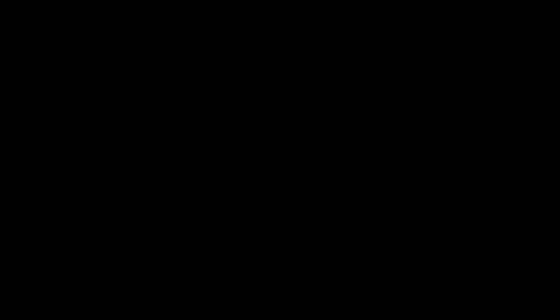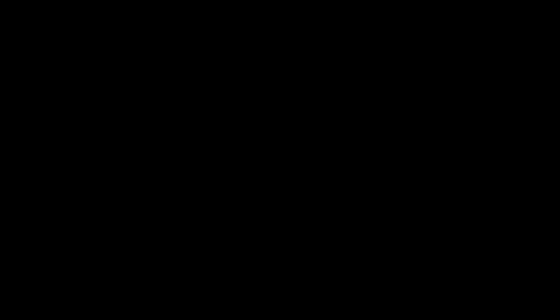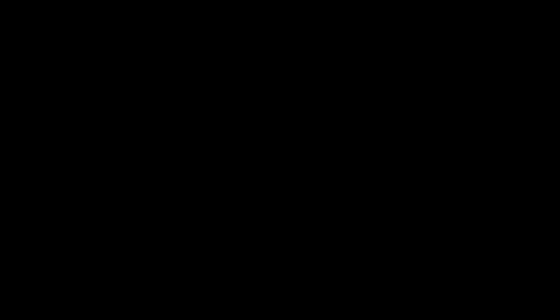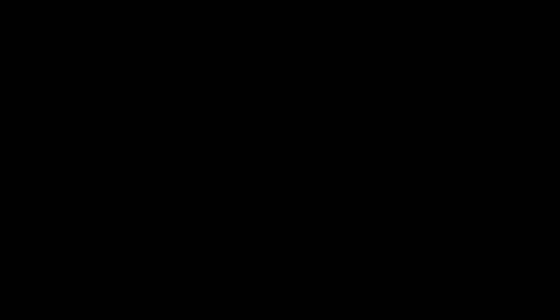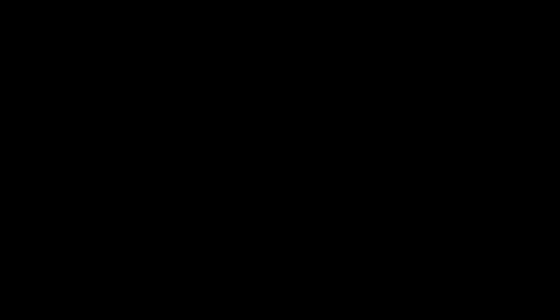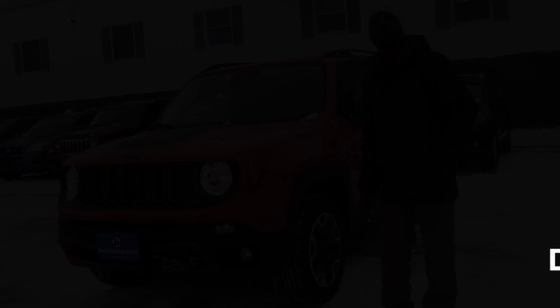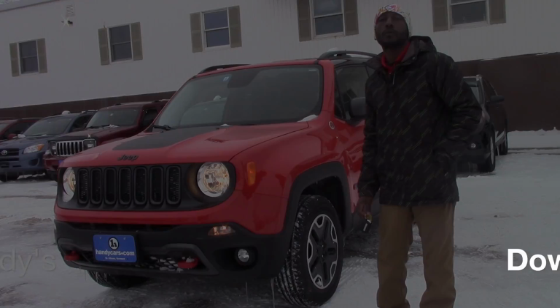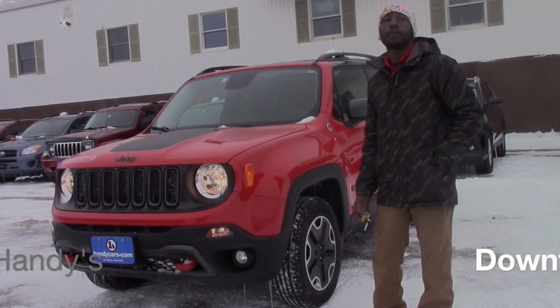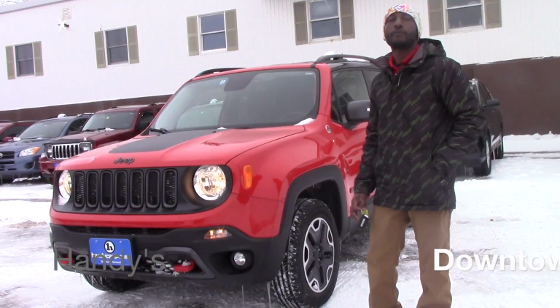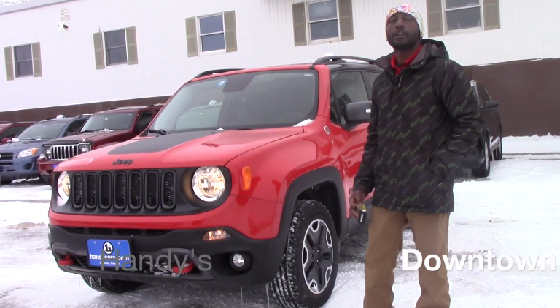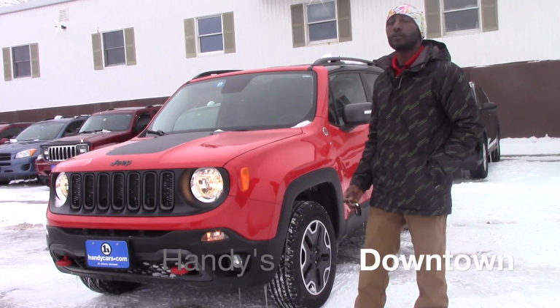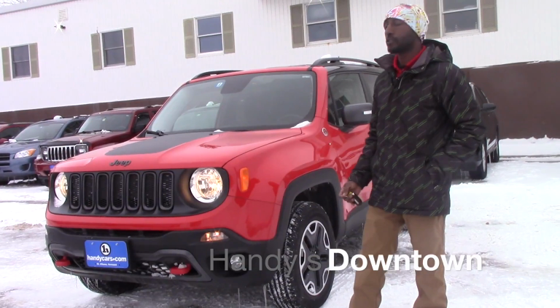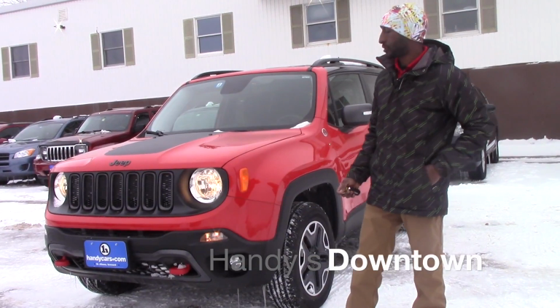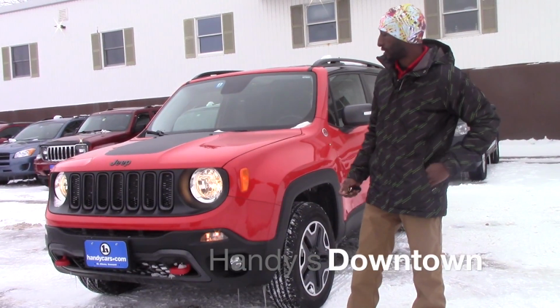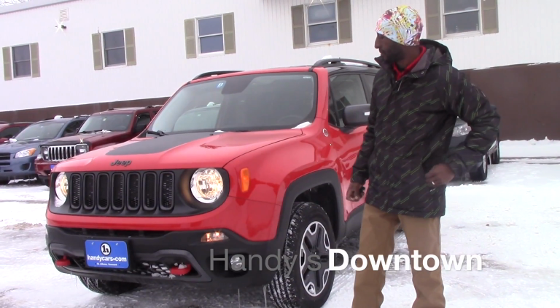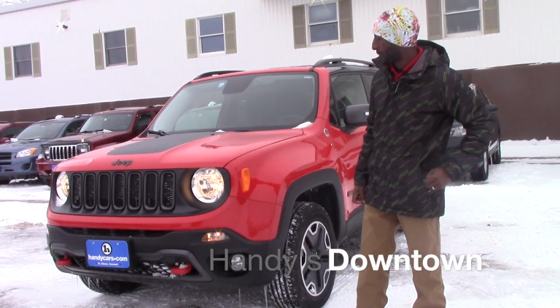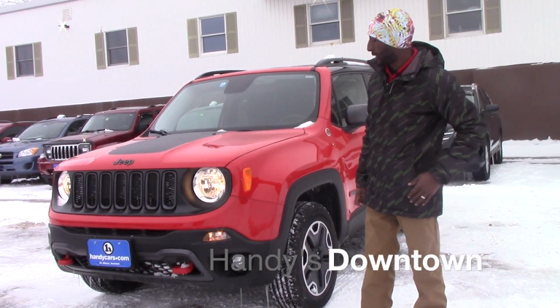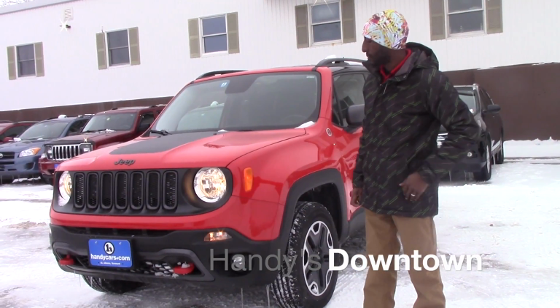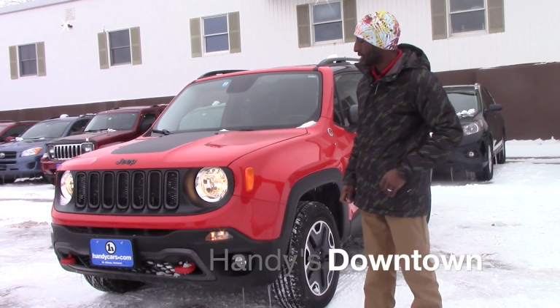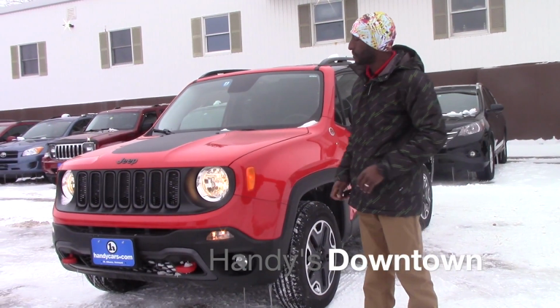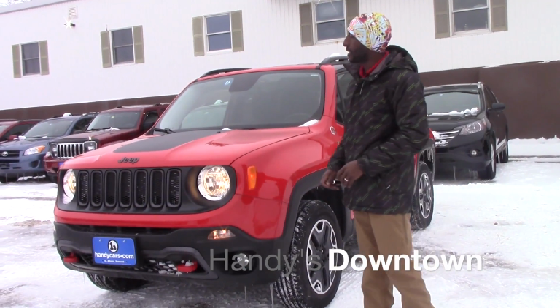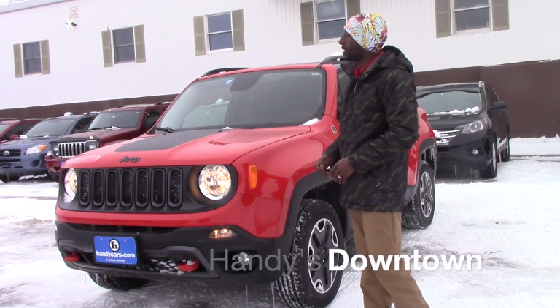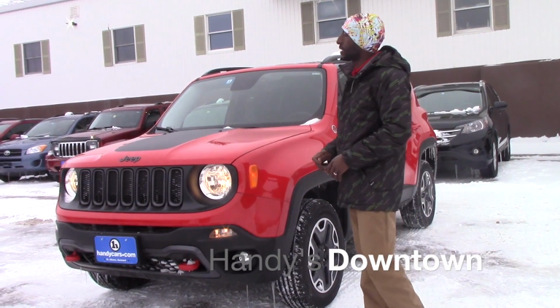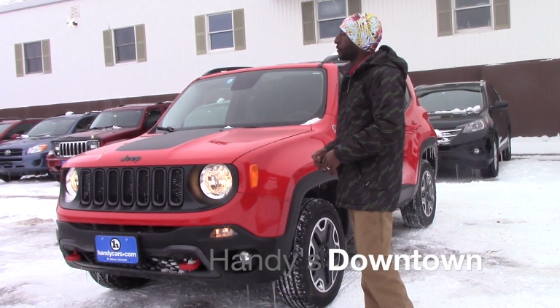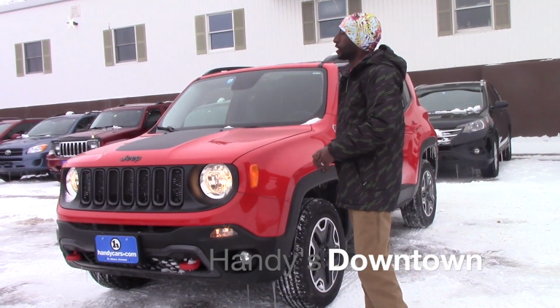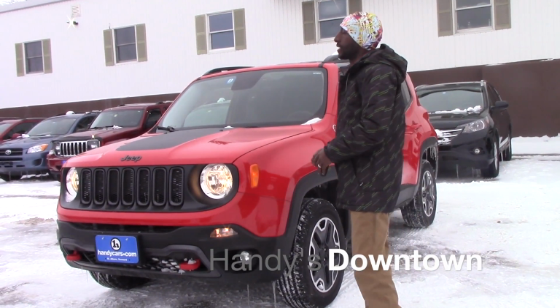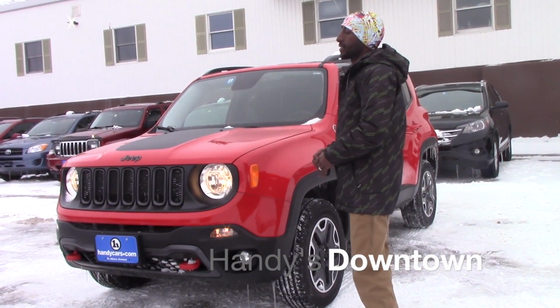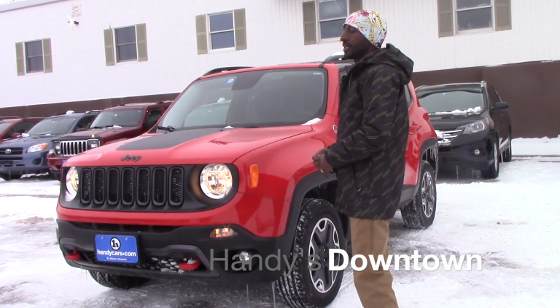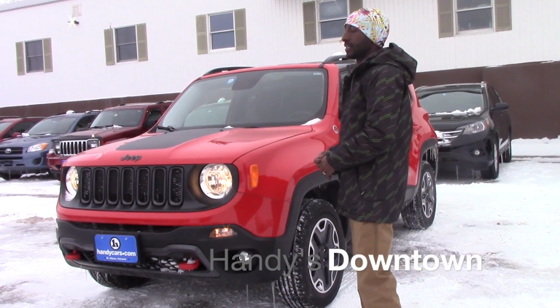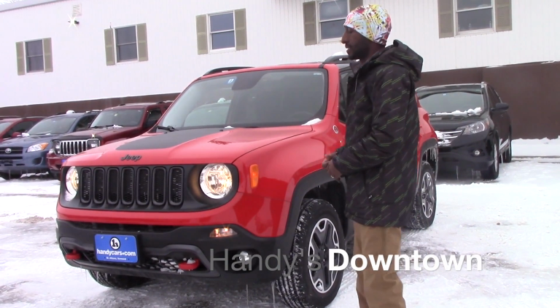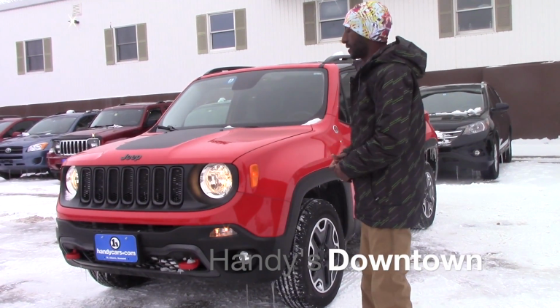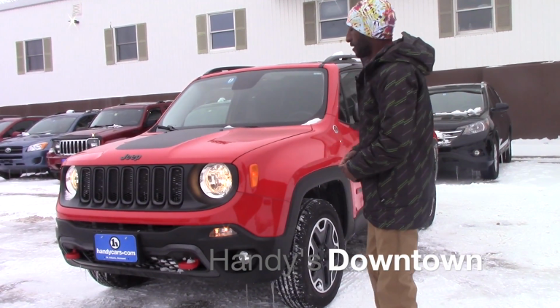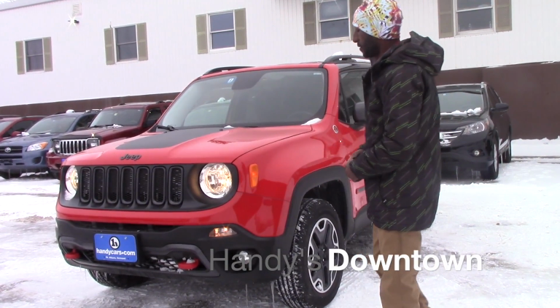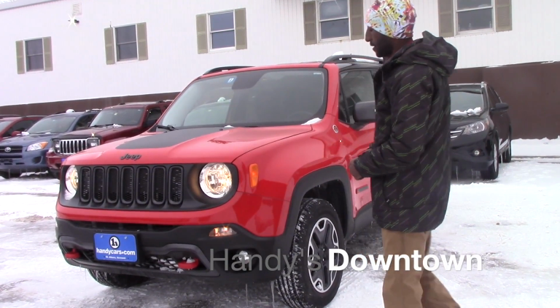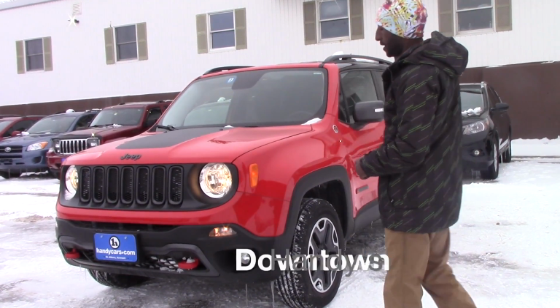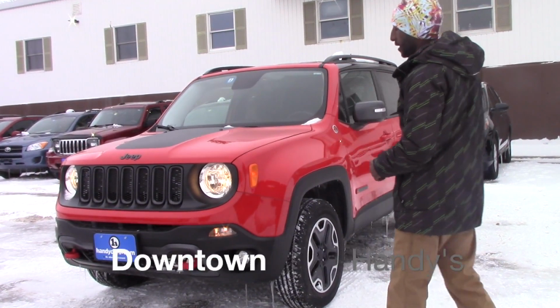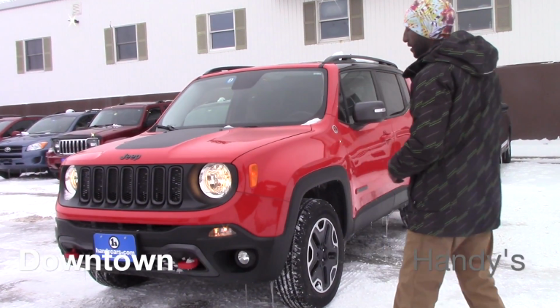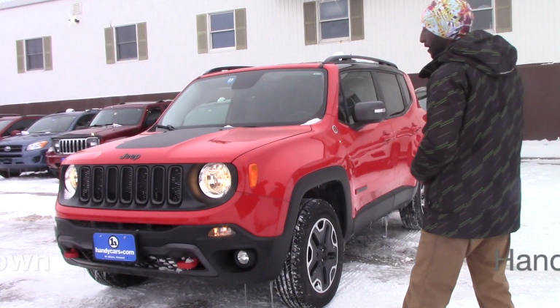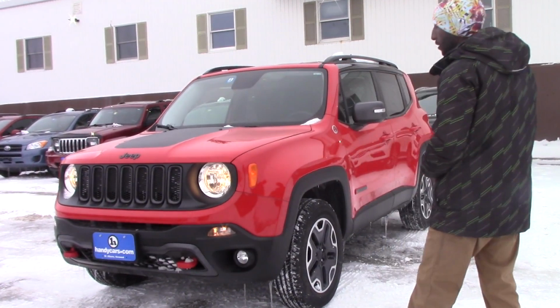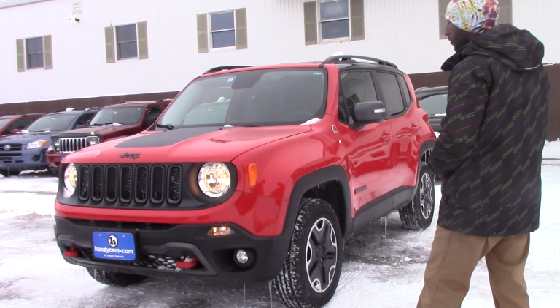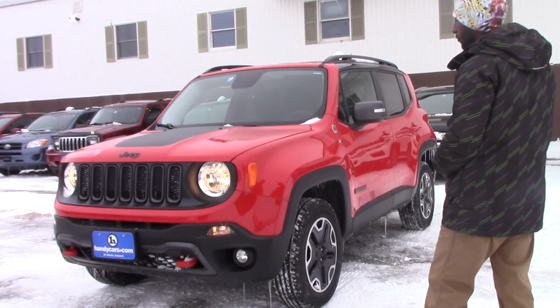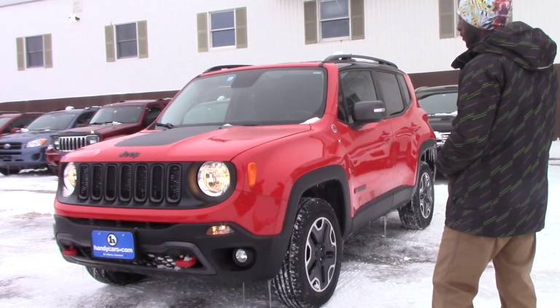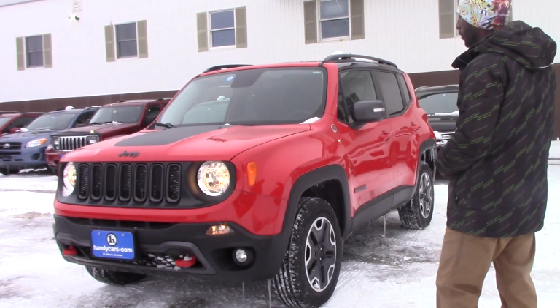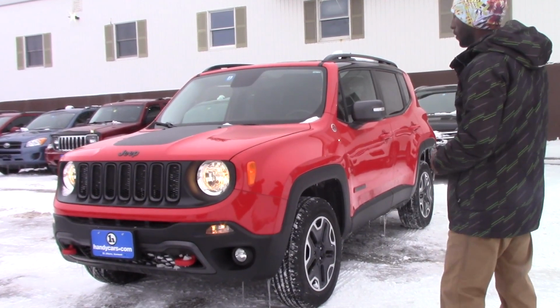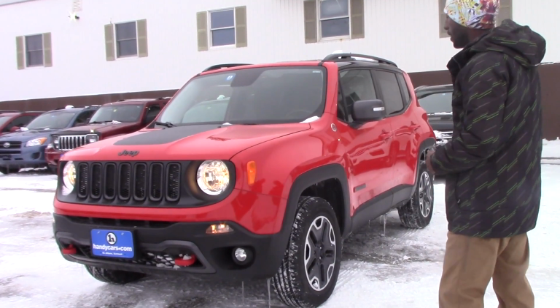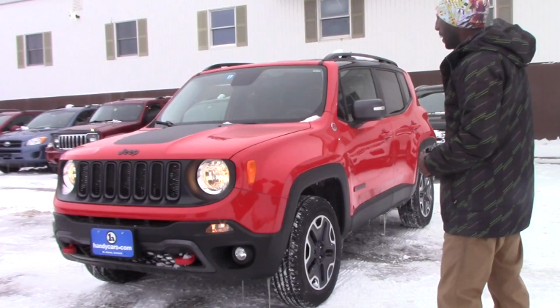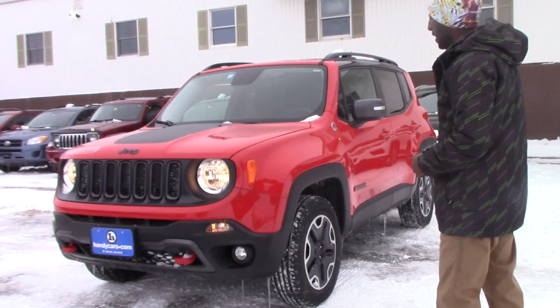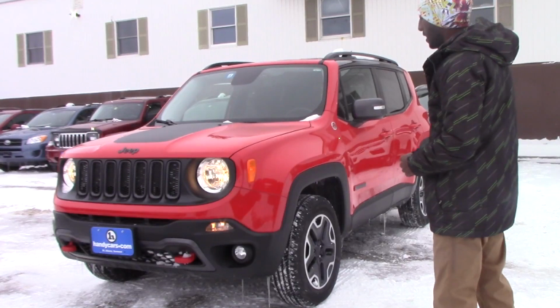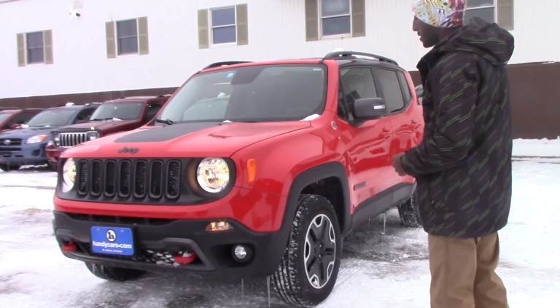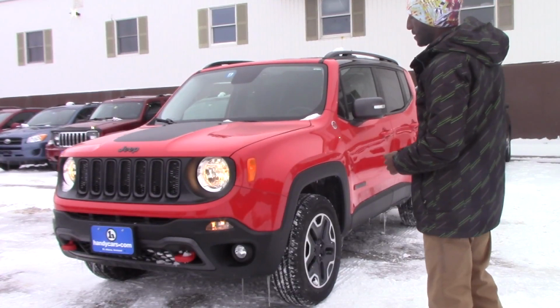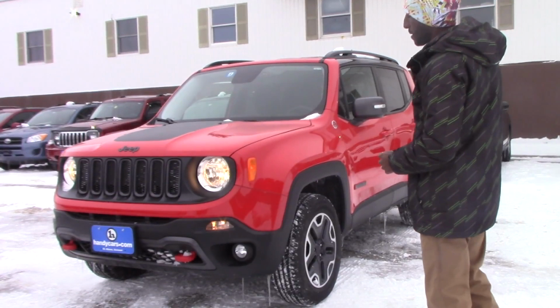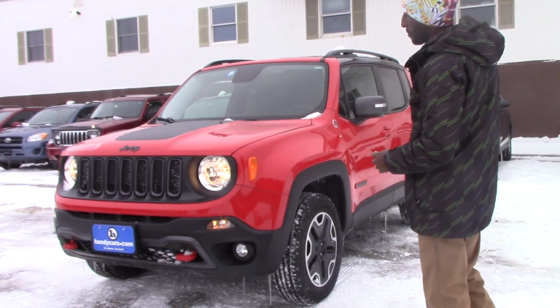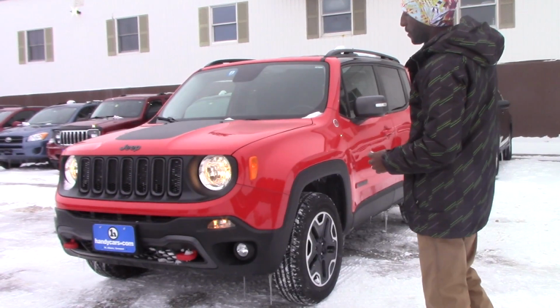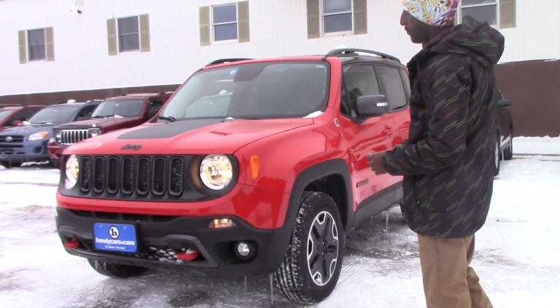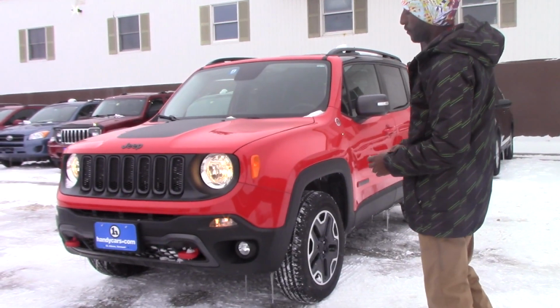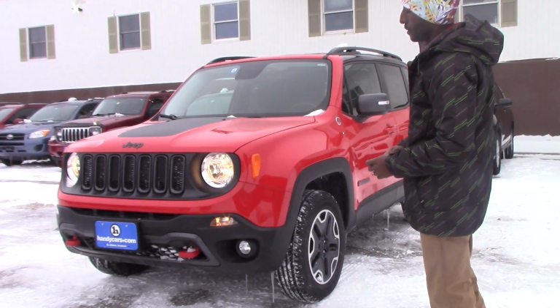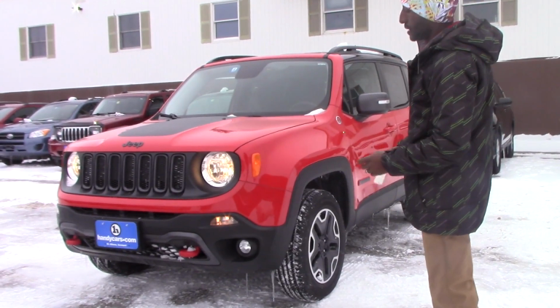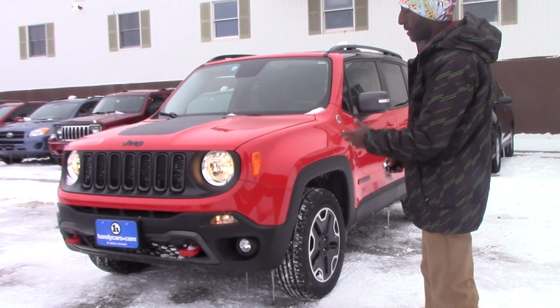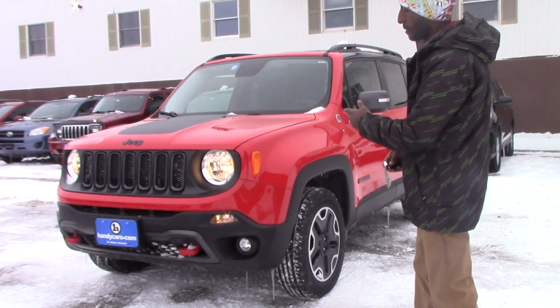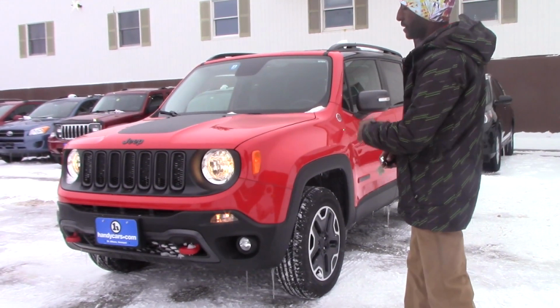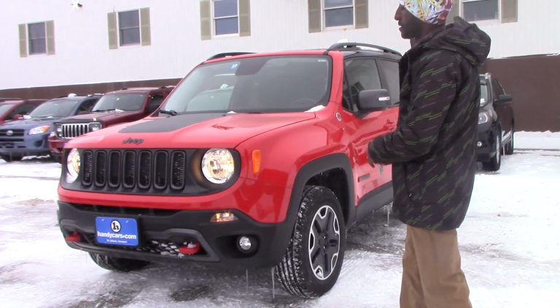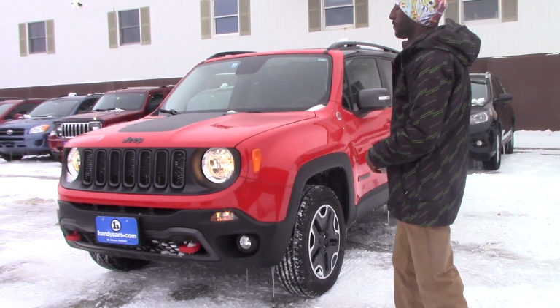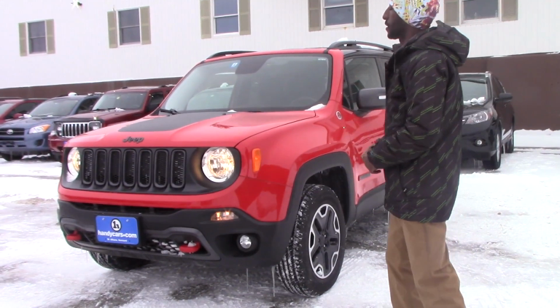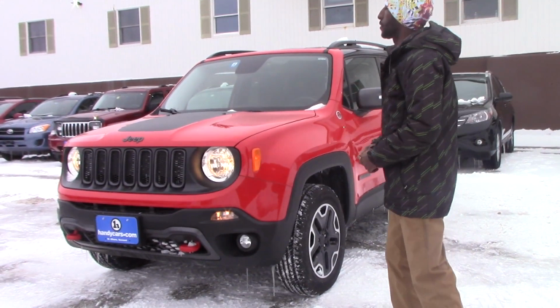Good afternoon John, my name is Jamari. I'm here at Handisdantown. Thank you for asking for more information about this vehicle.